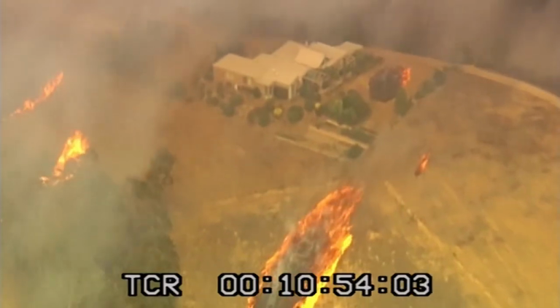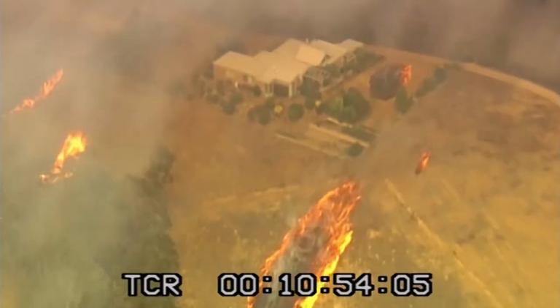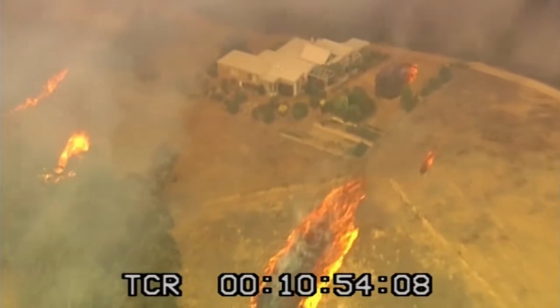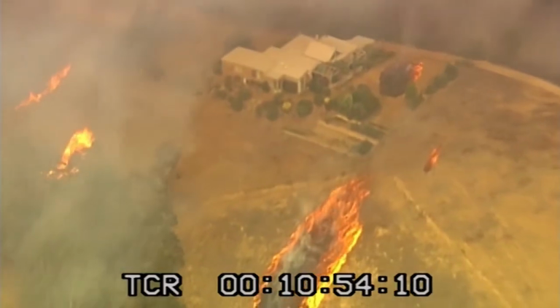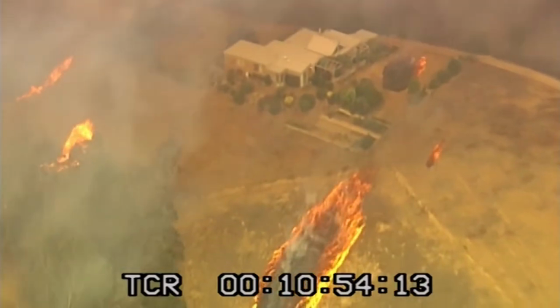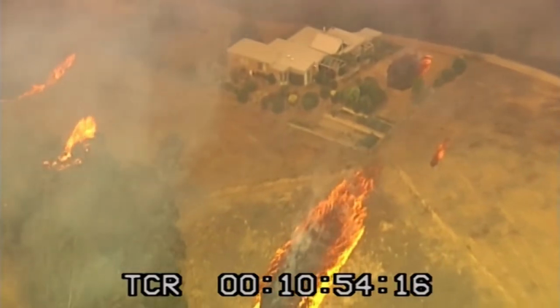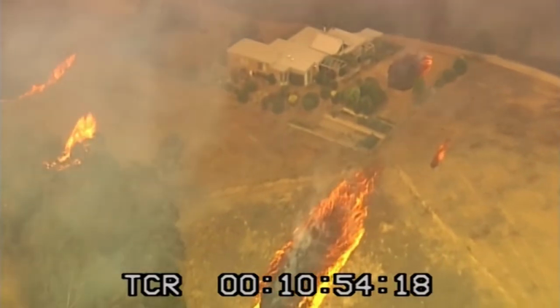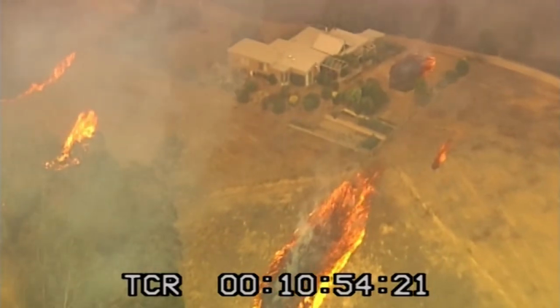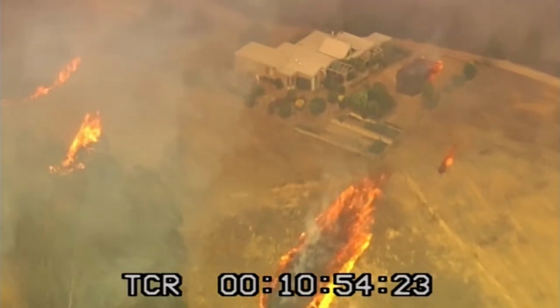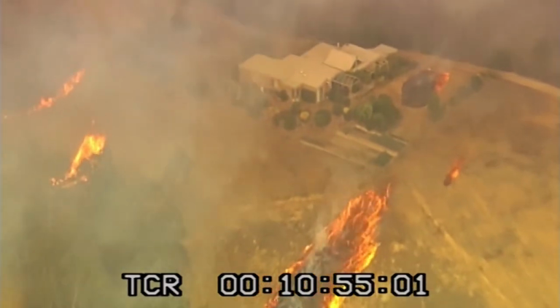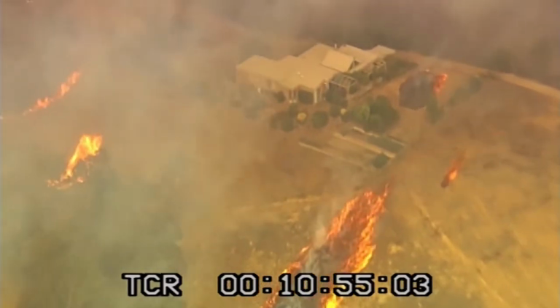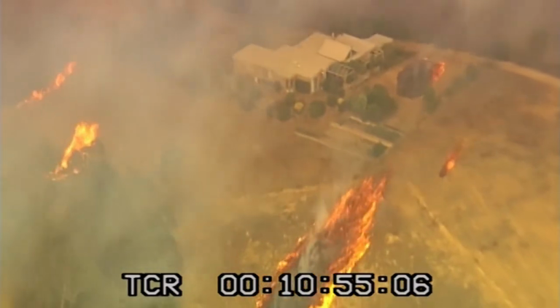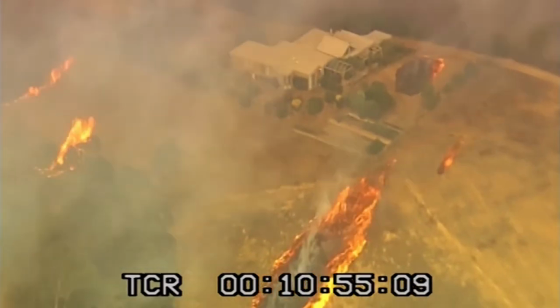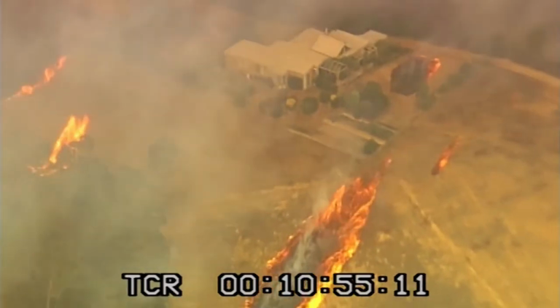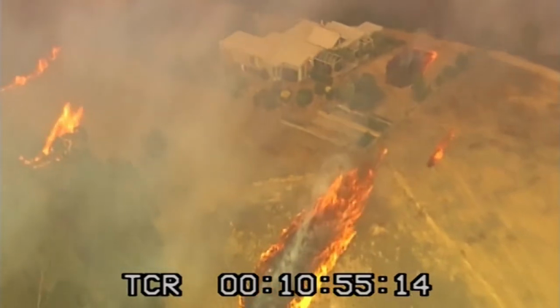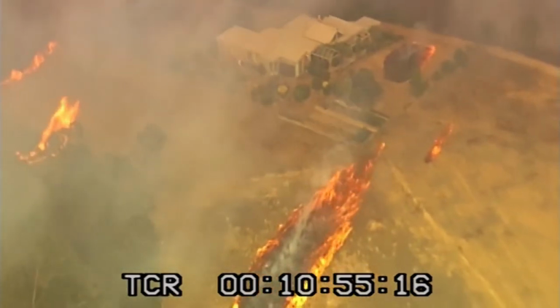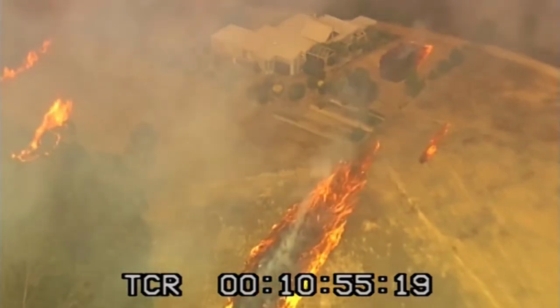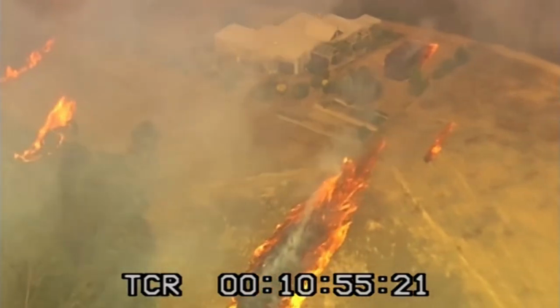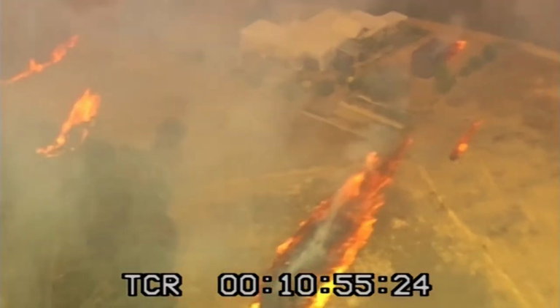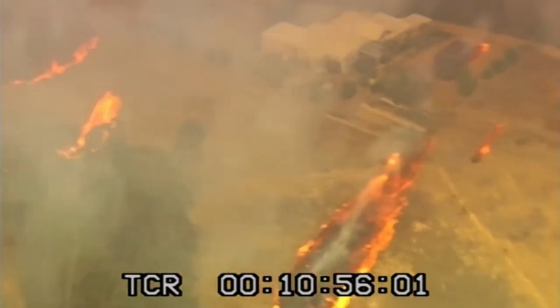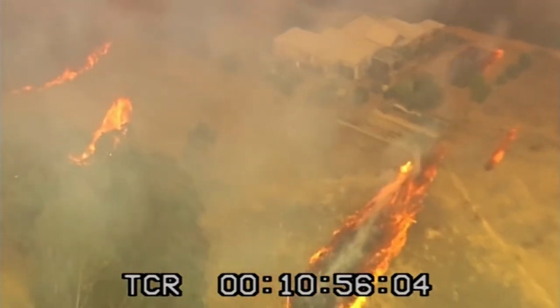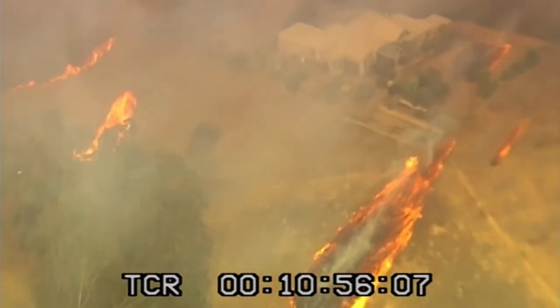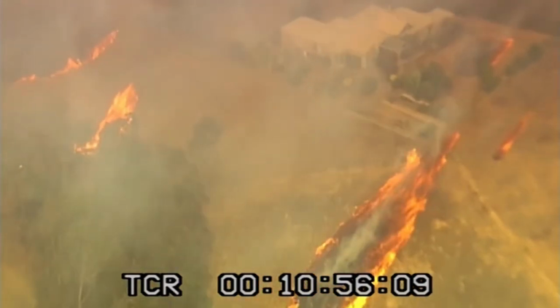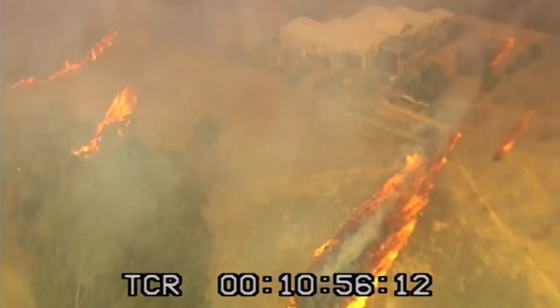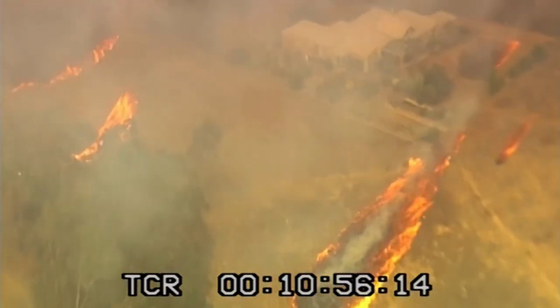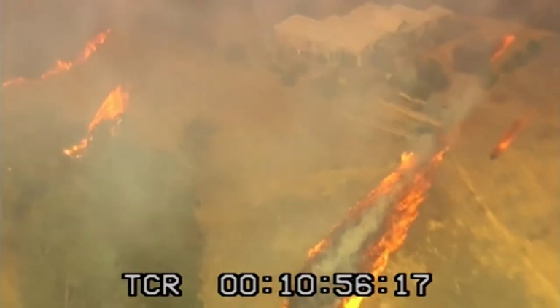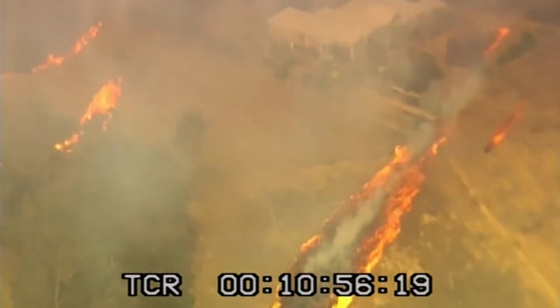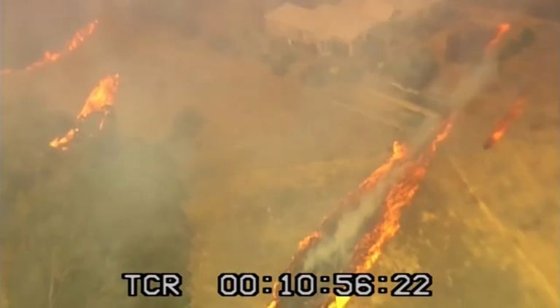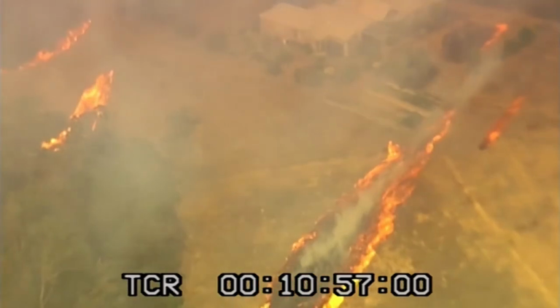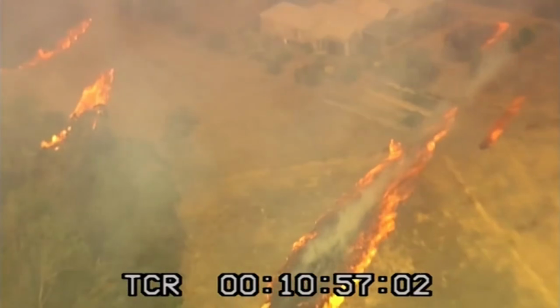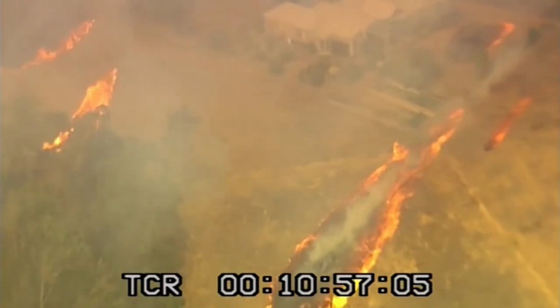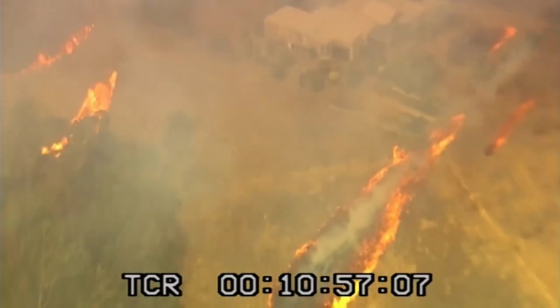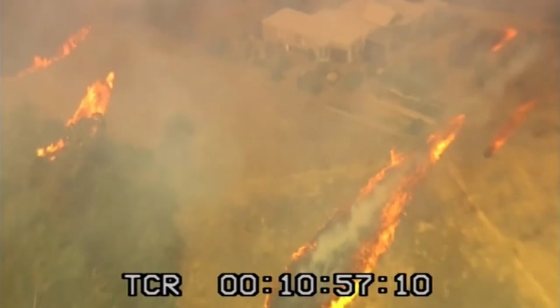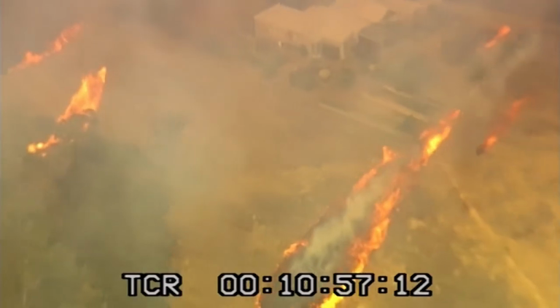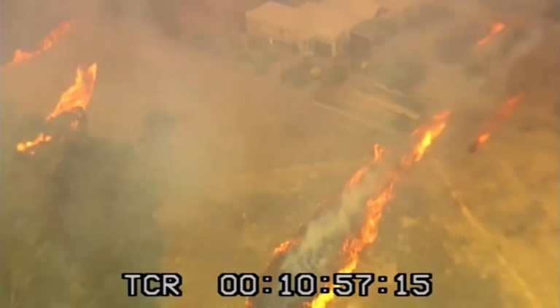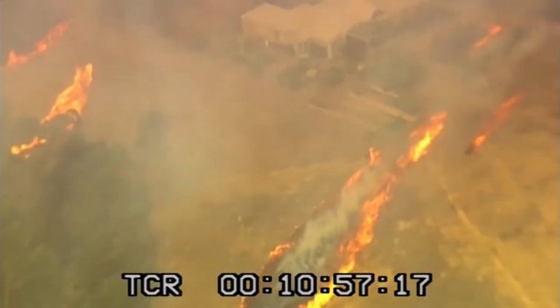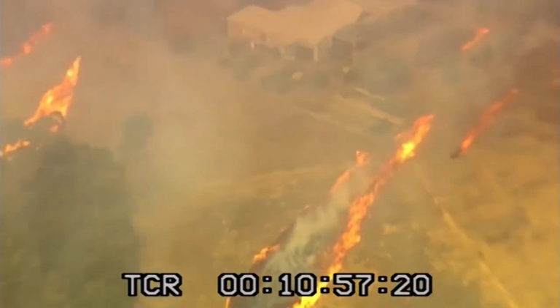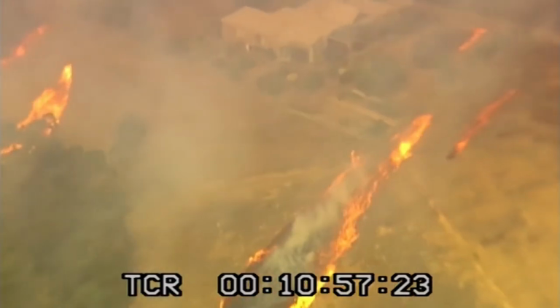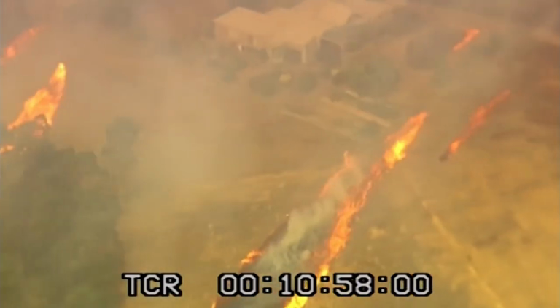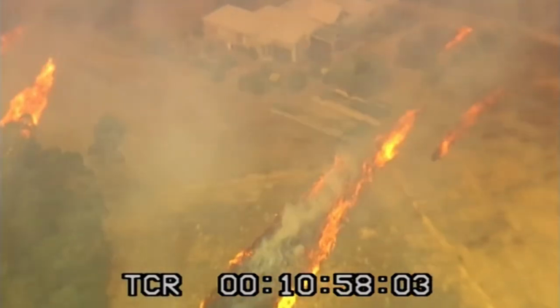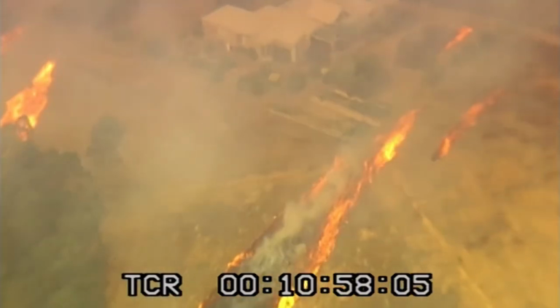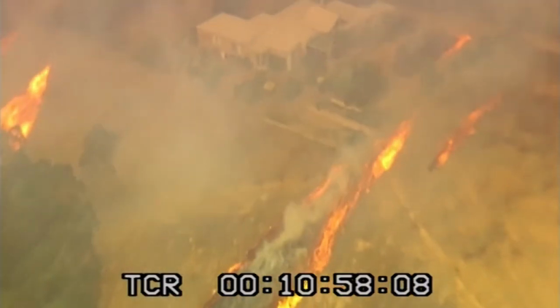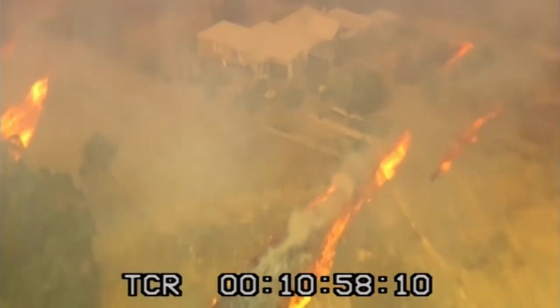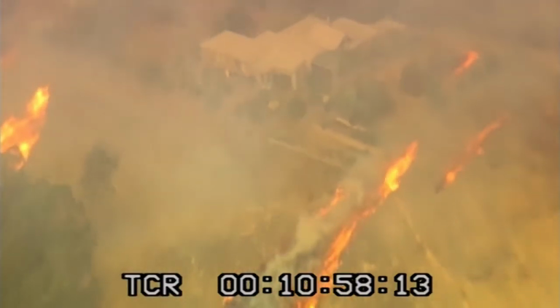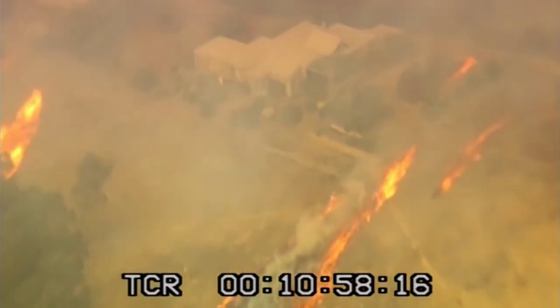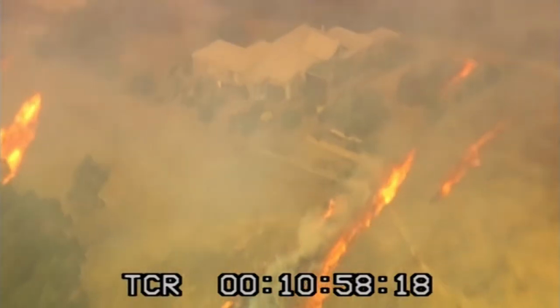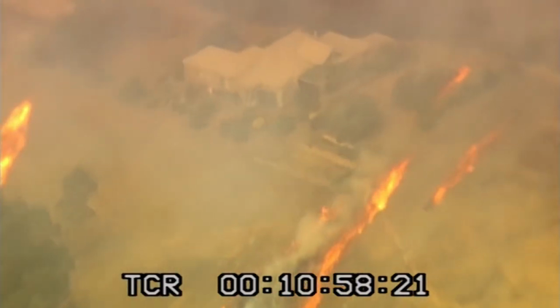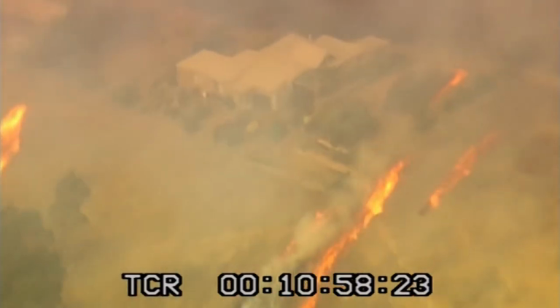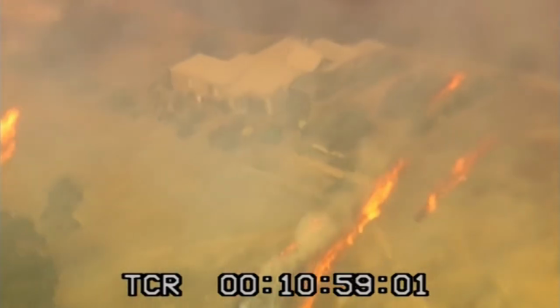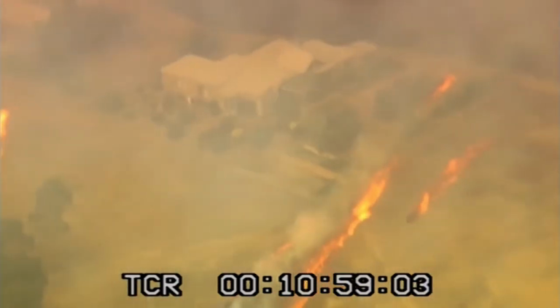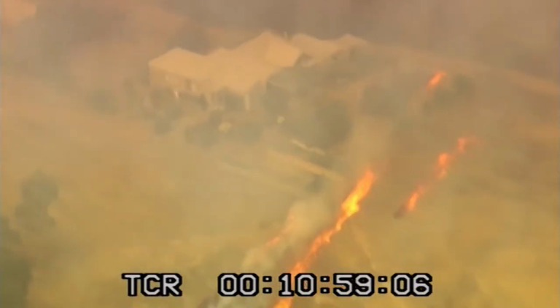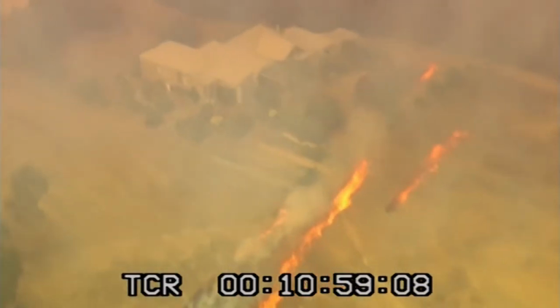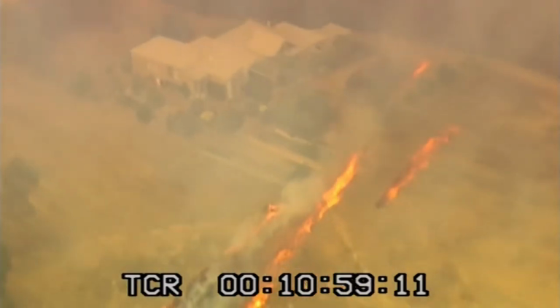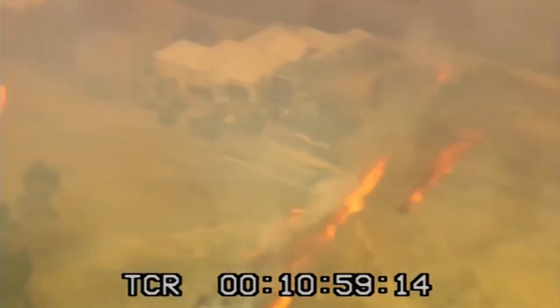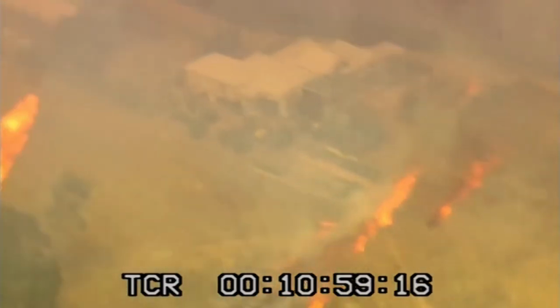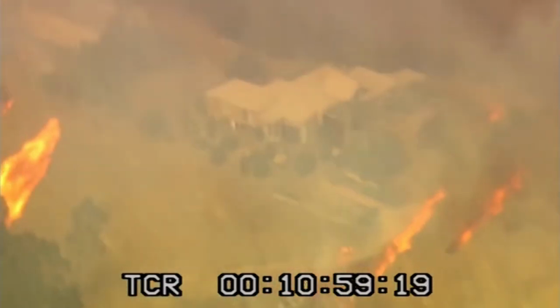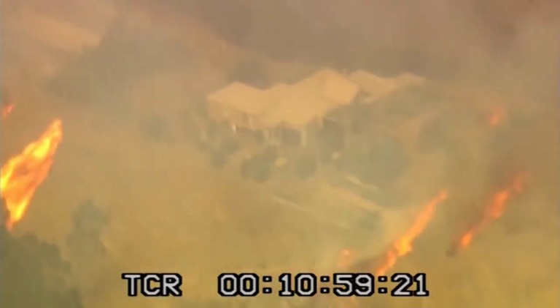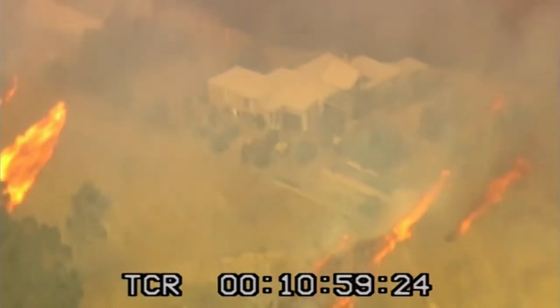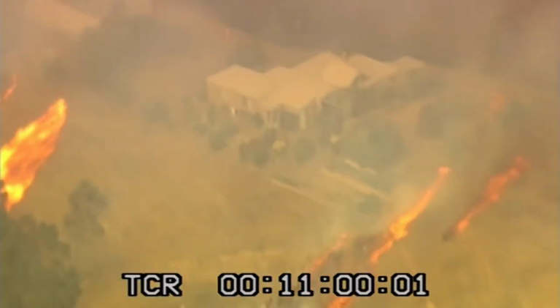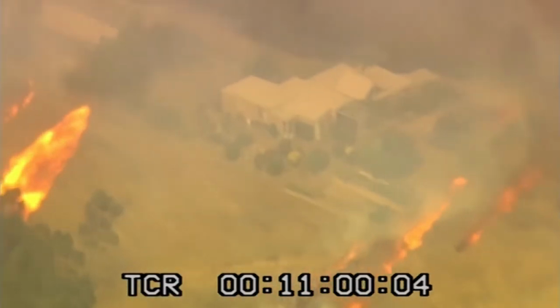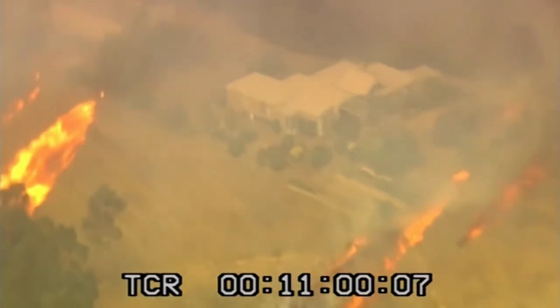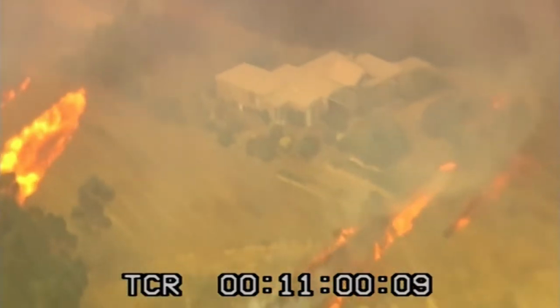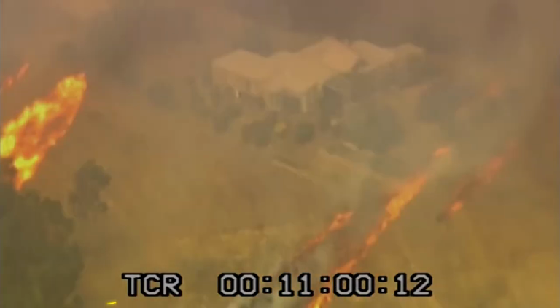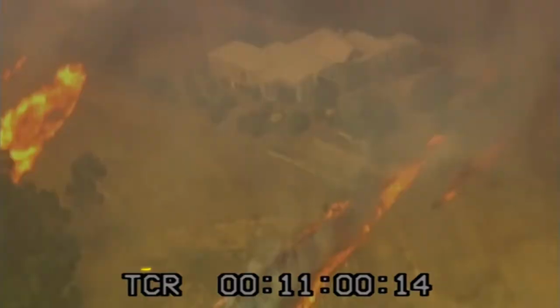As vegetation burns, embers can be blown by the wind ahead of the fire, creating an ember attack.